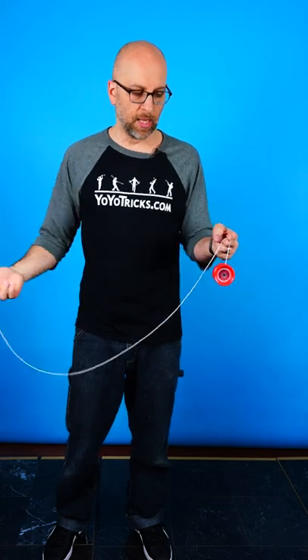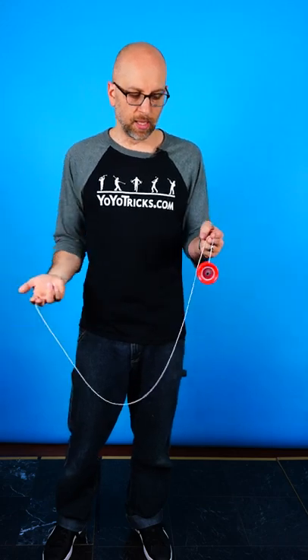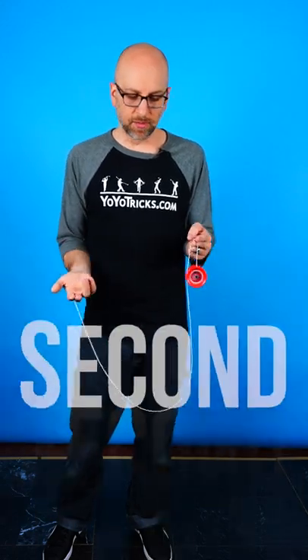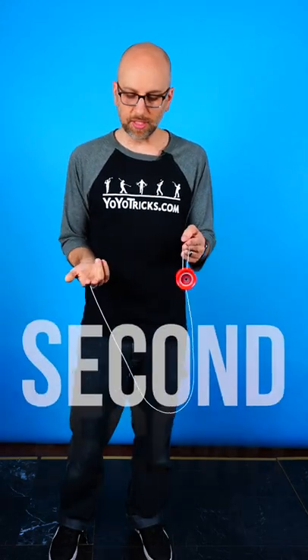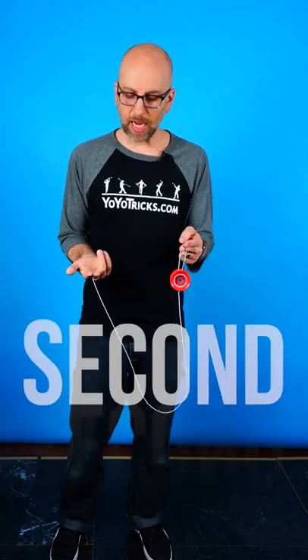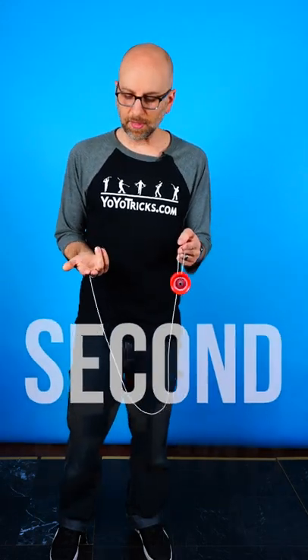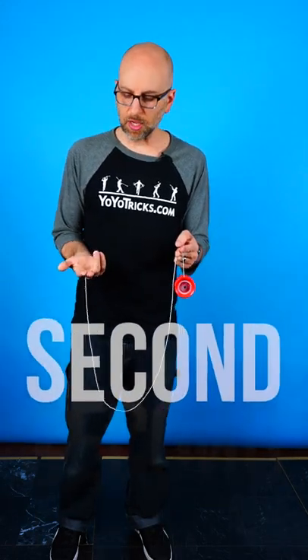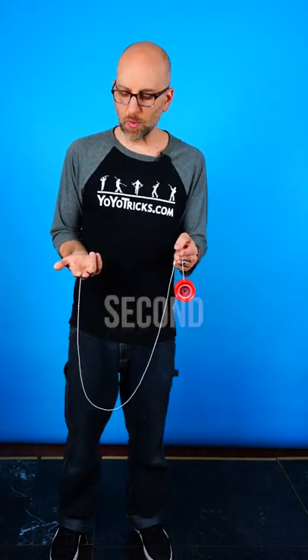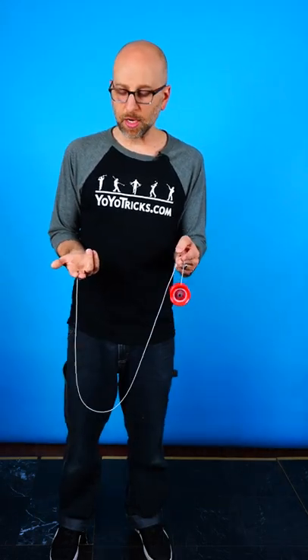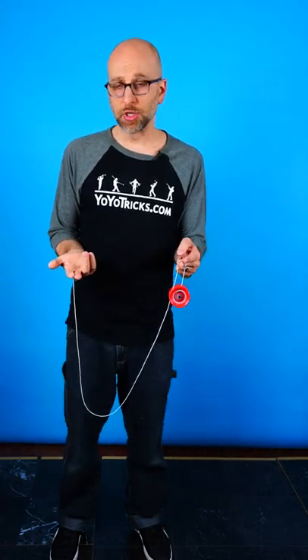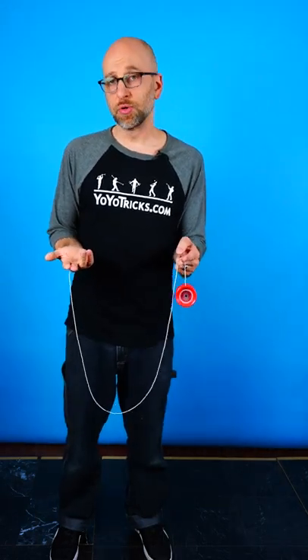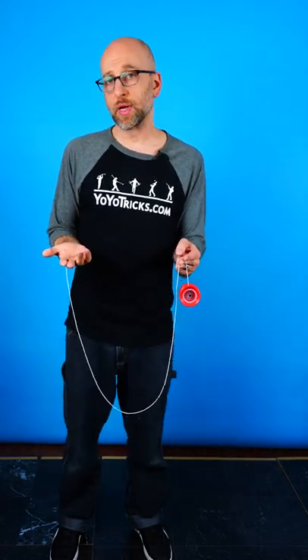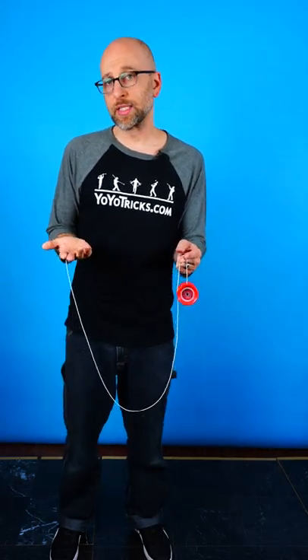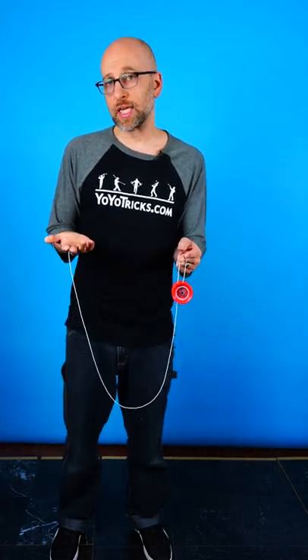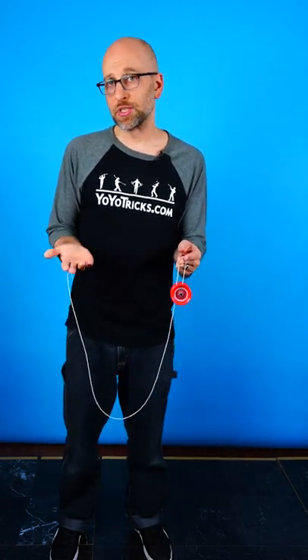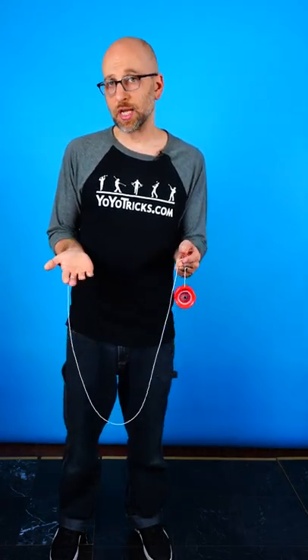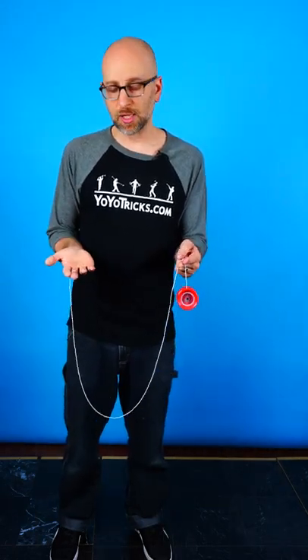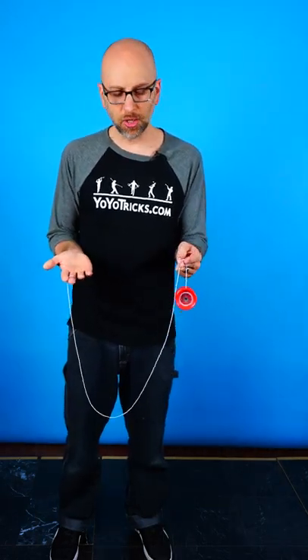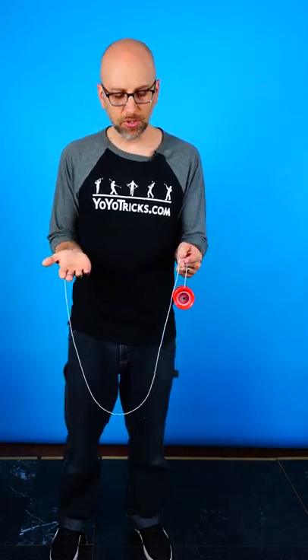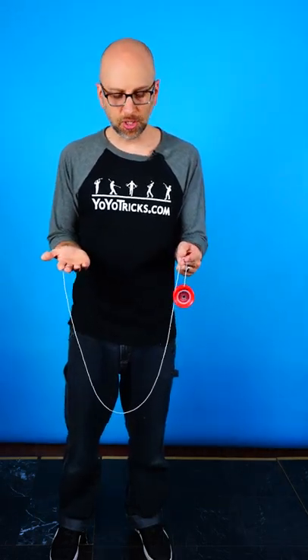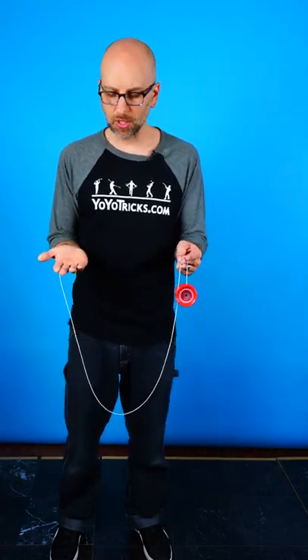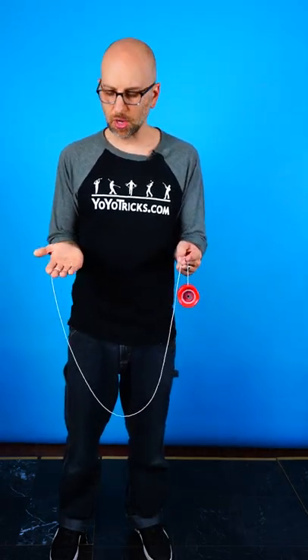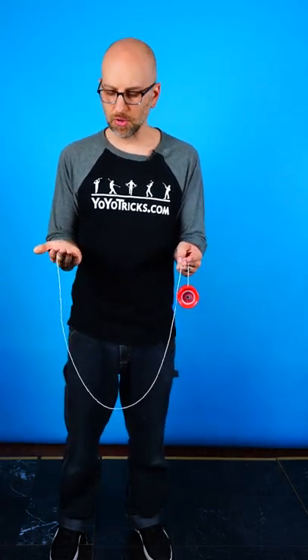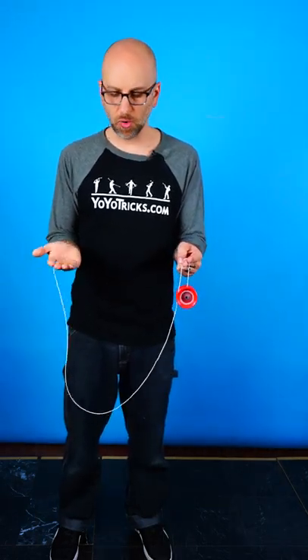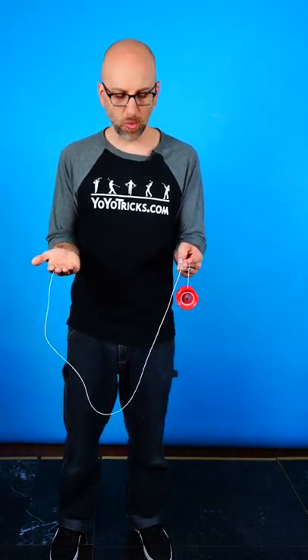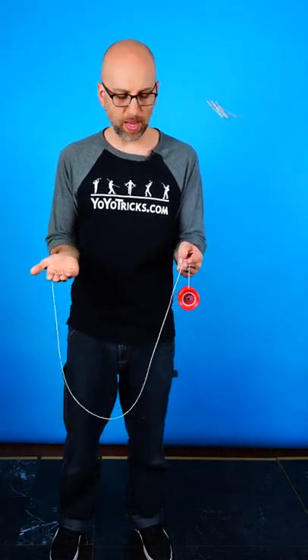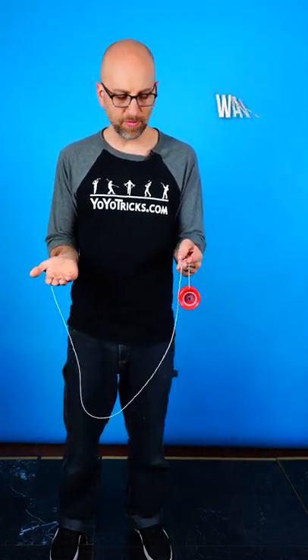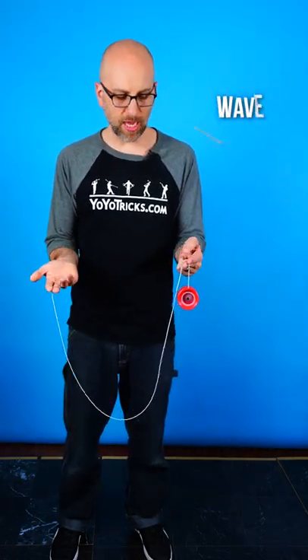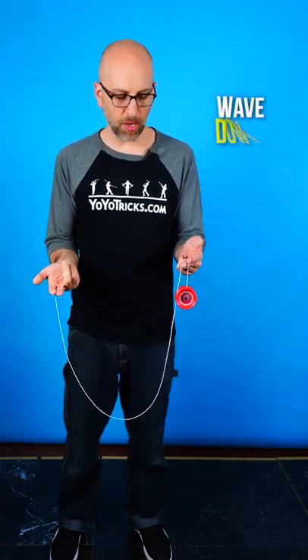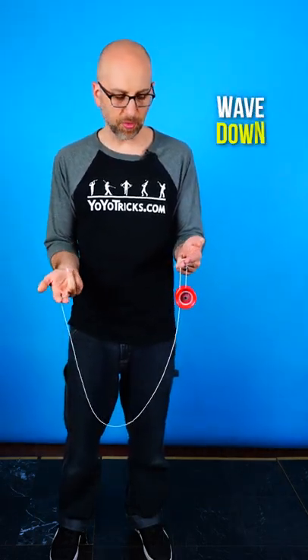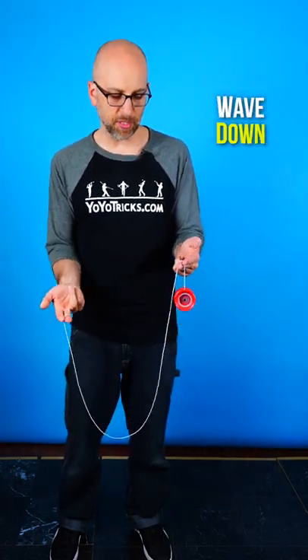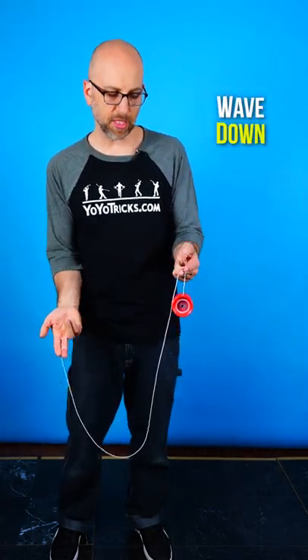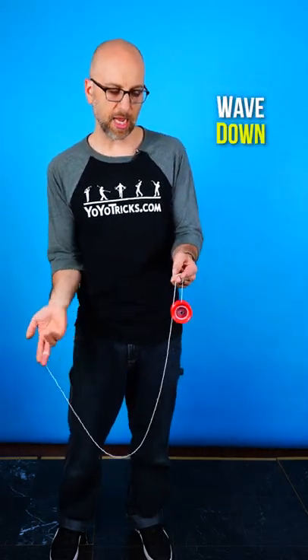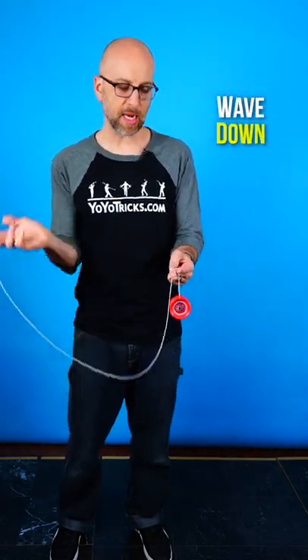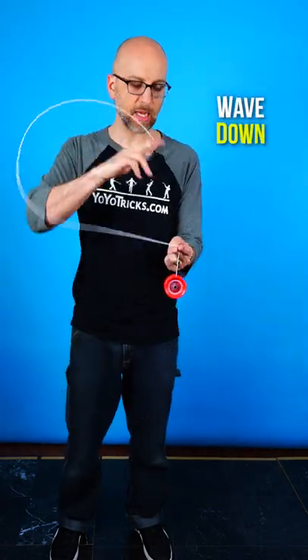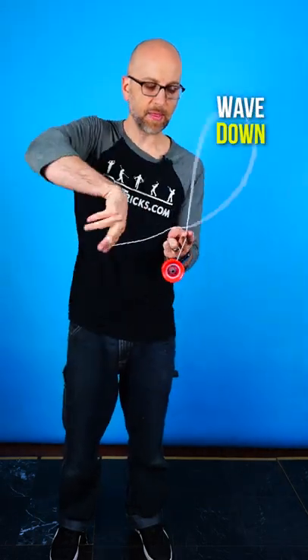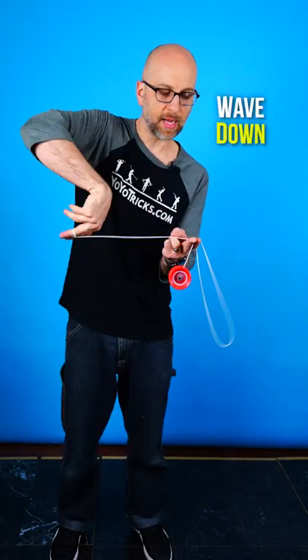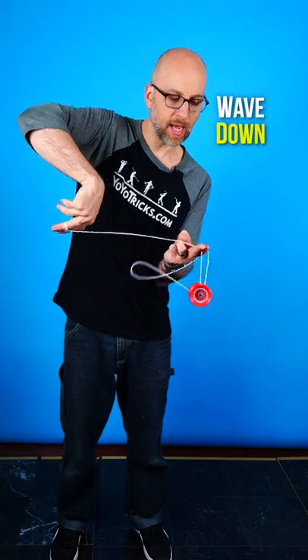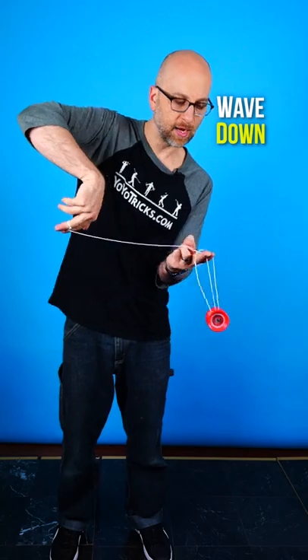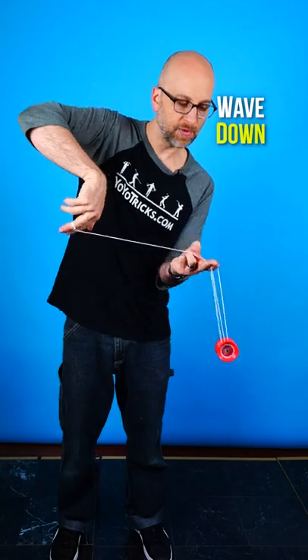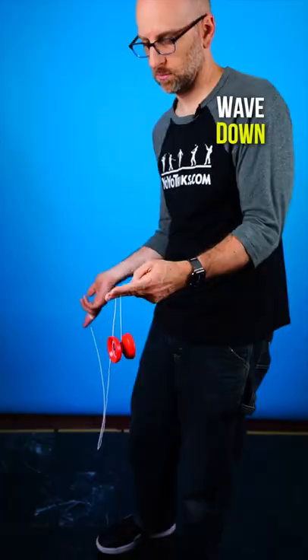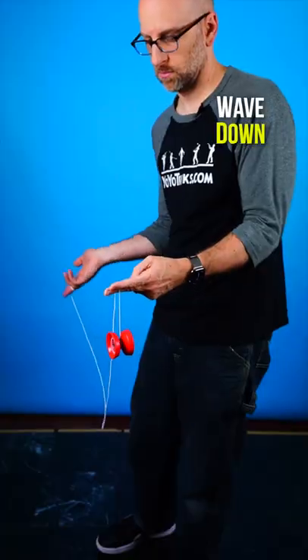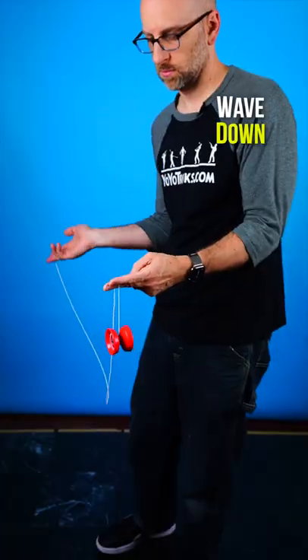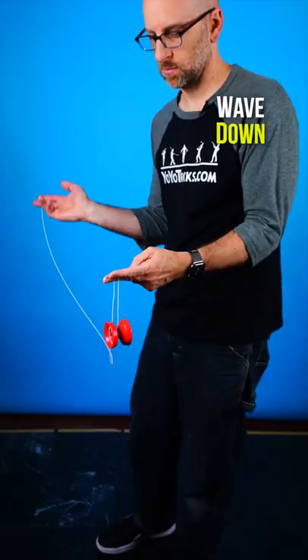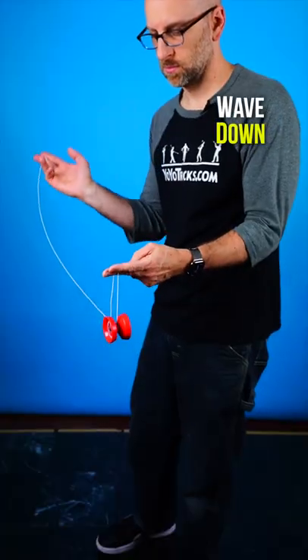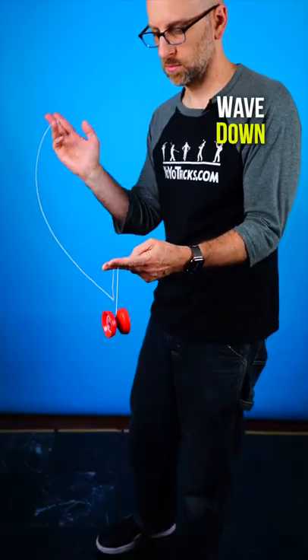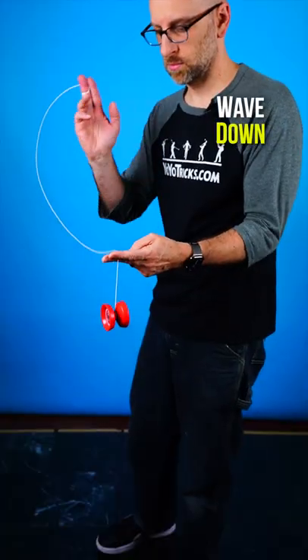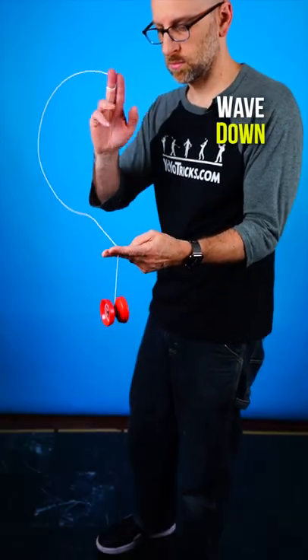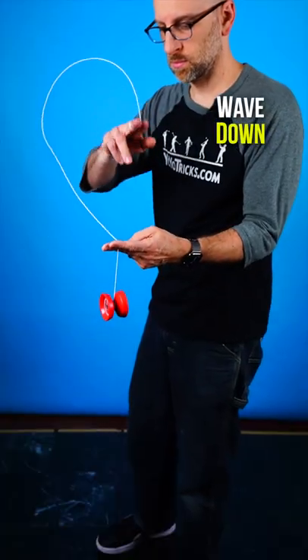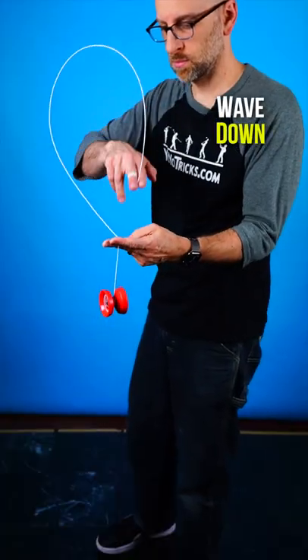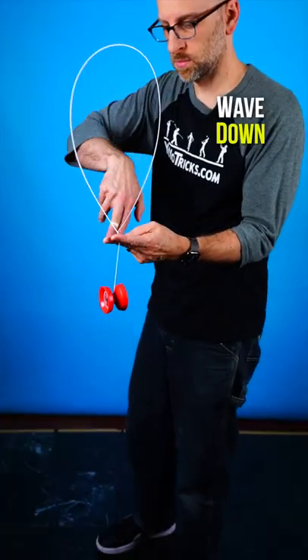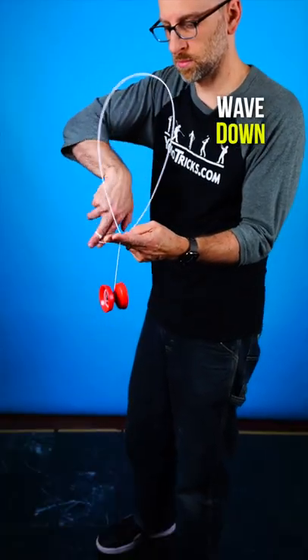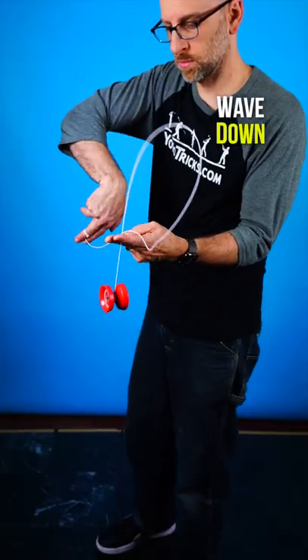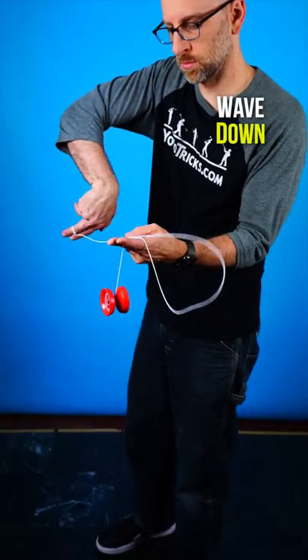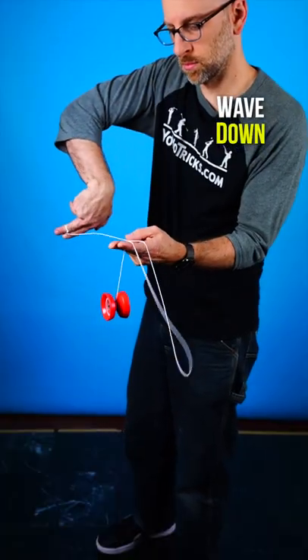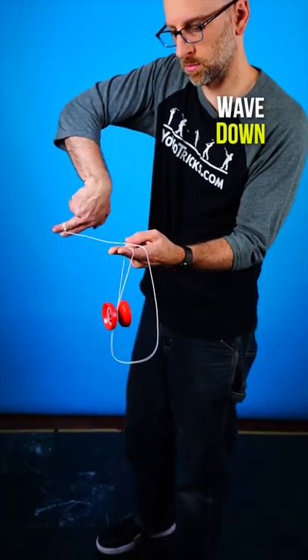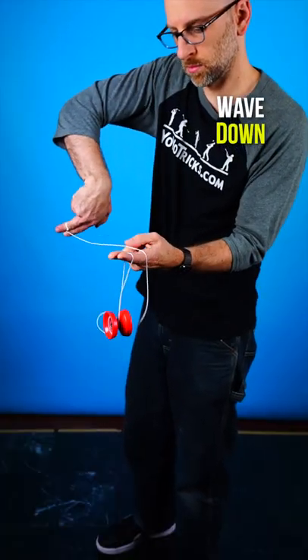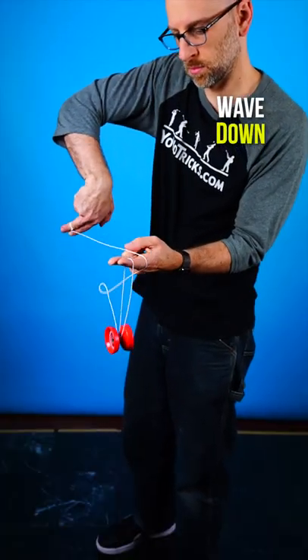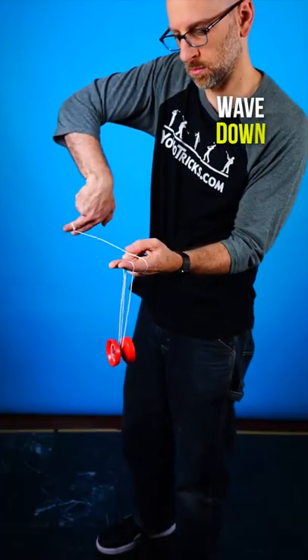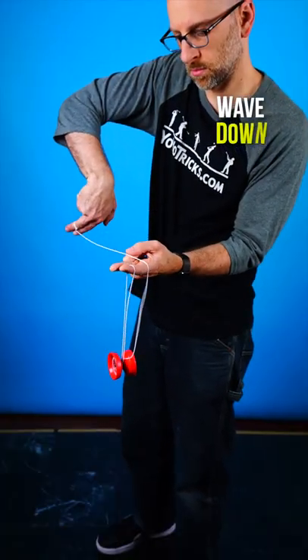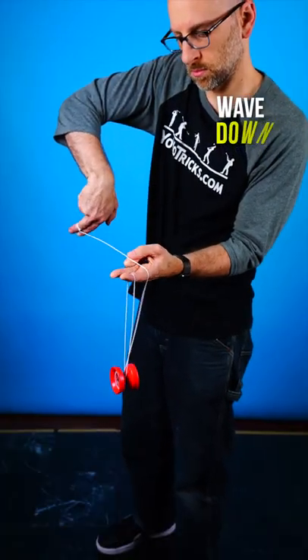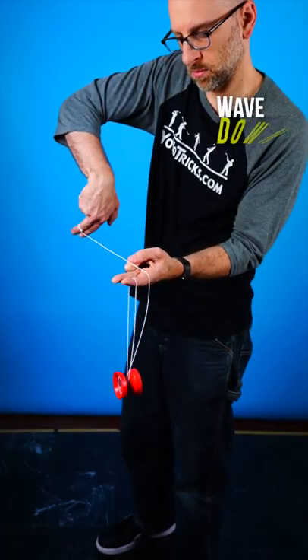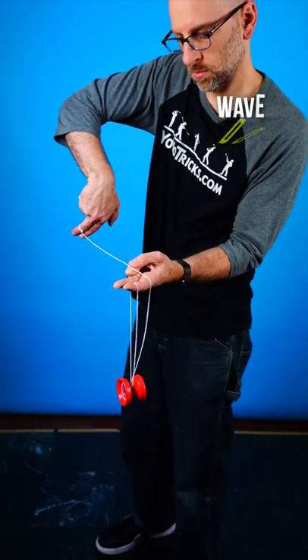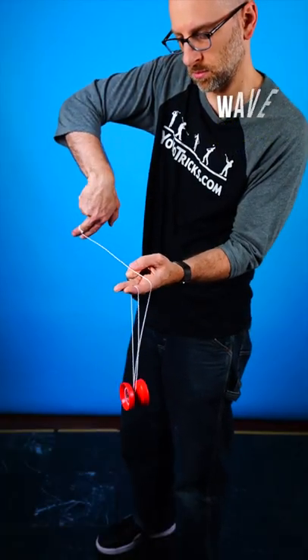The second thing you want to do is as you get close to the yoyo, wave down with this hand — that accelerates the string as it gets under the yoyo.